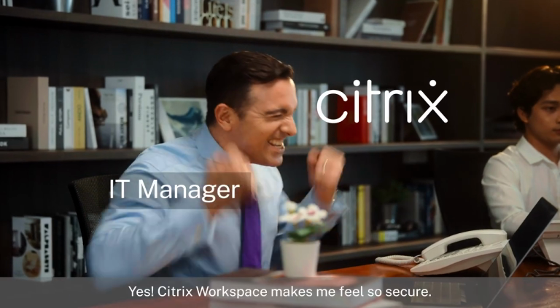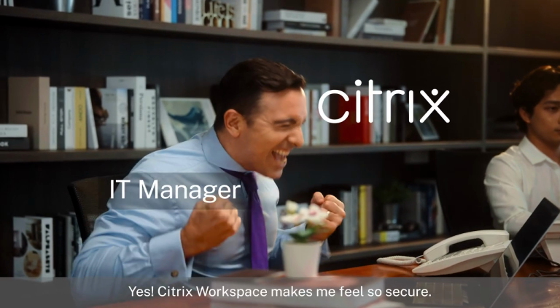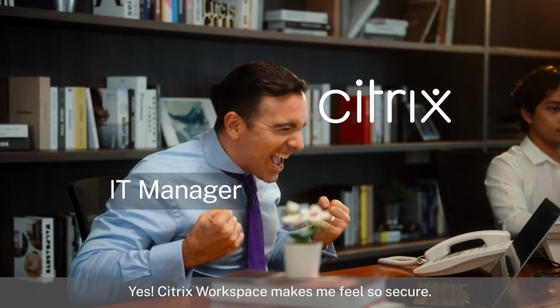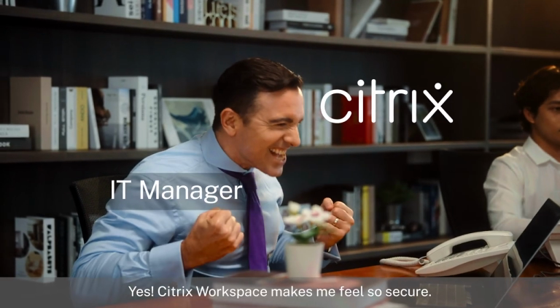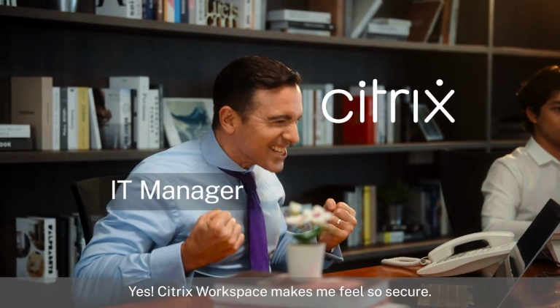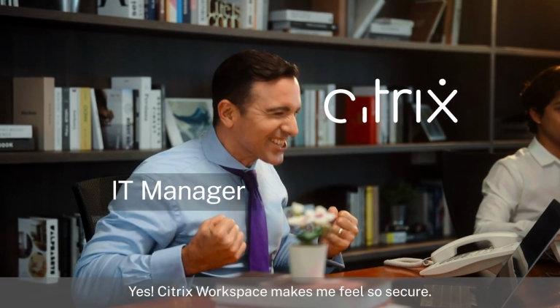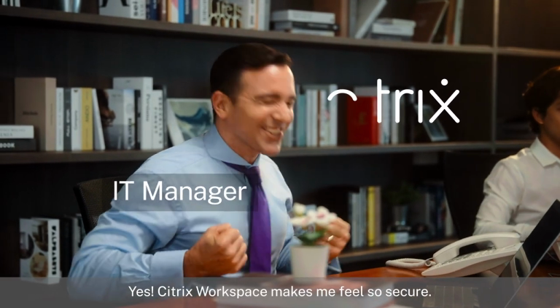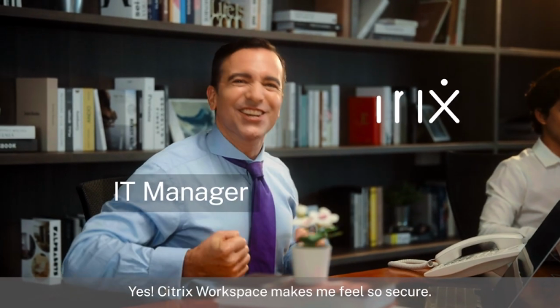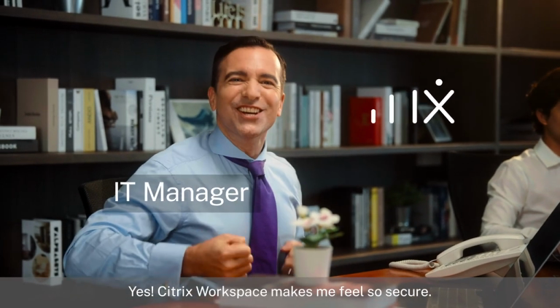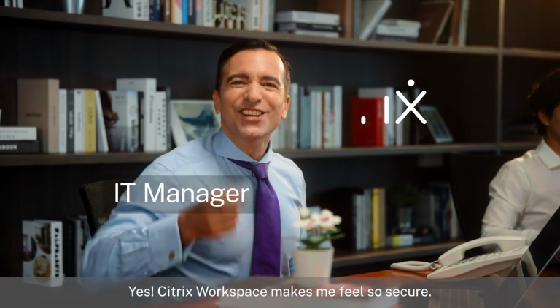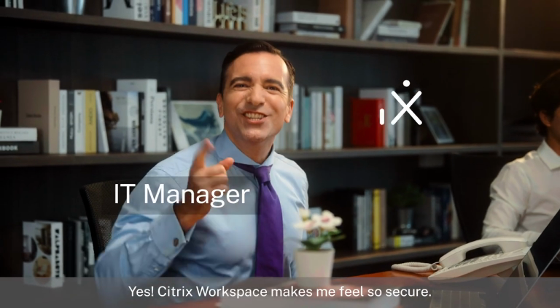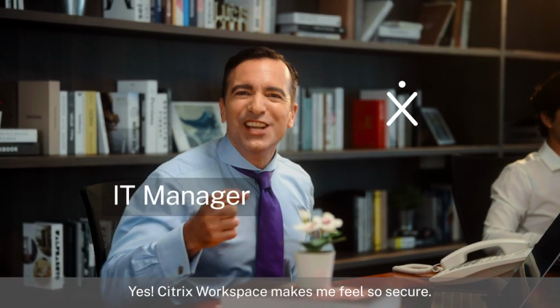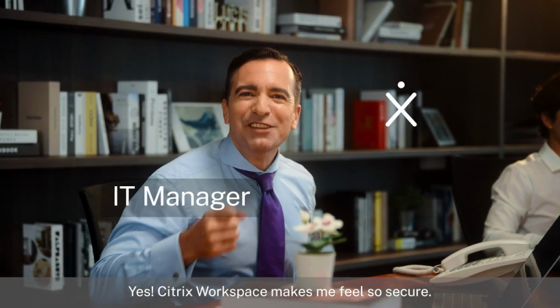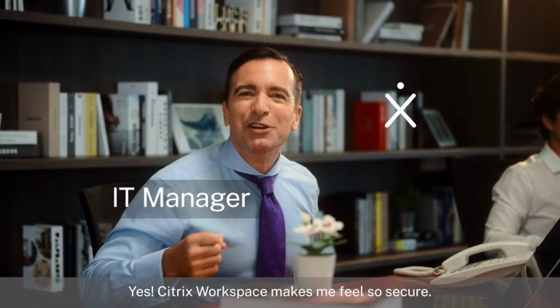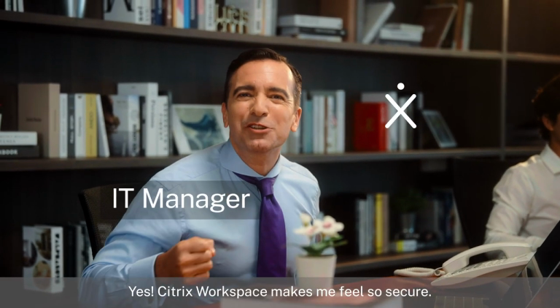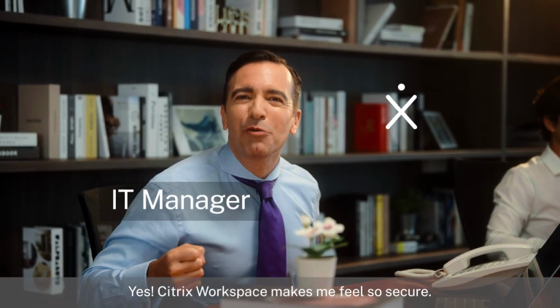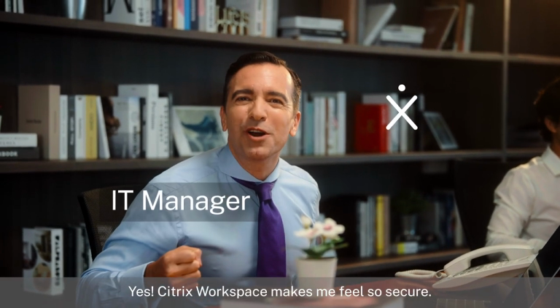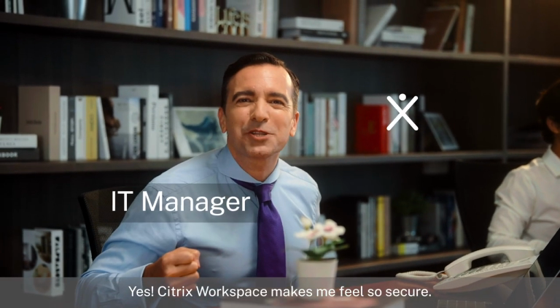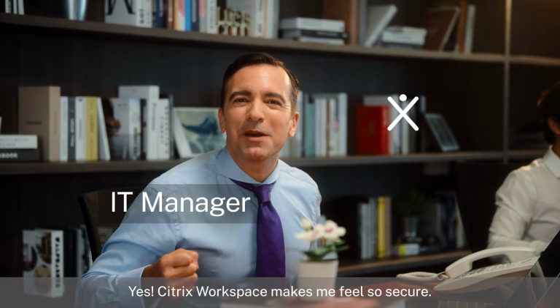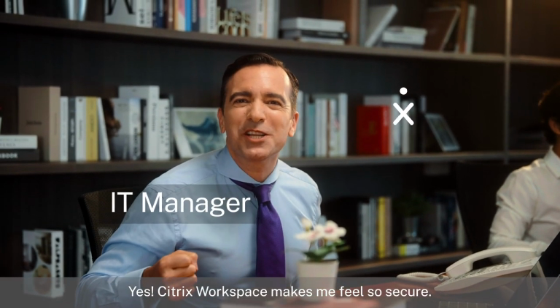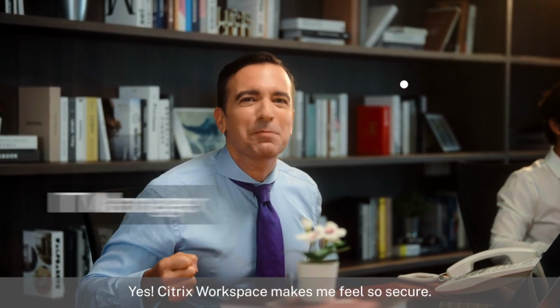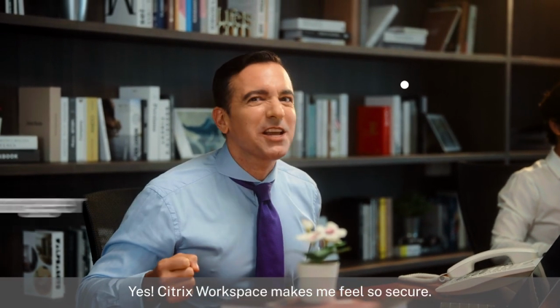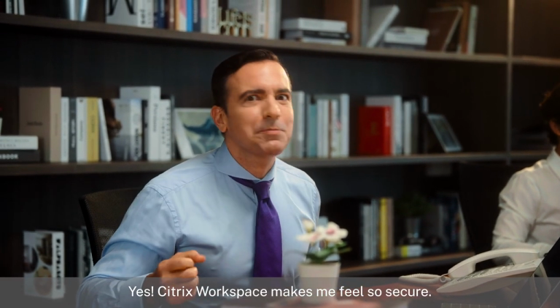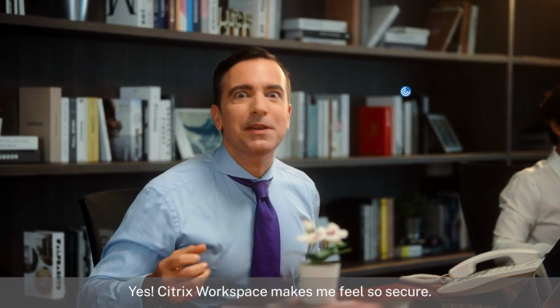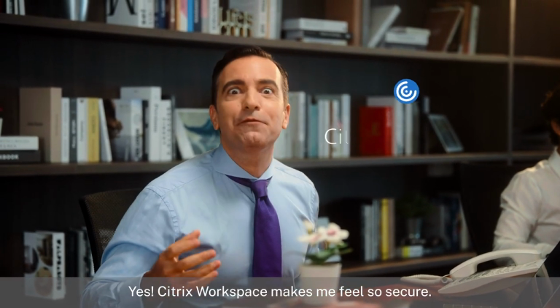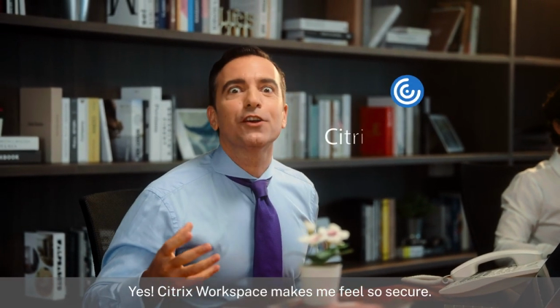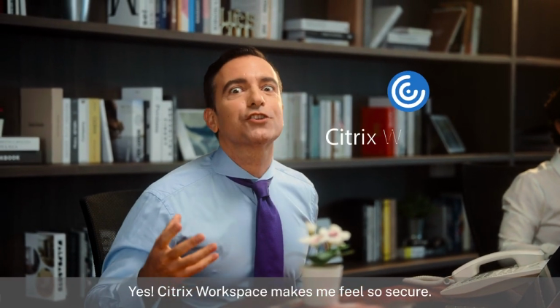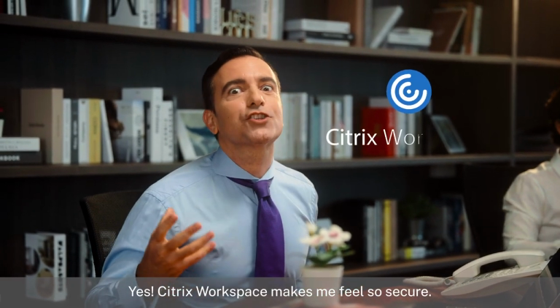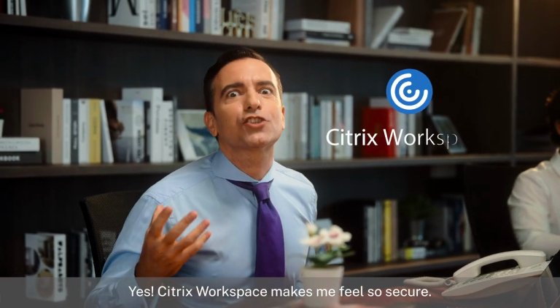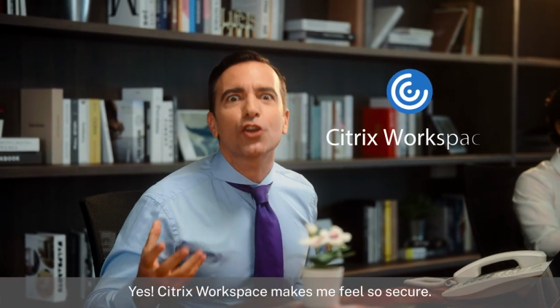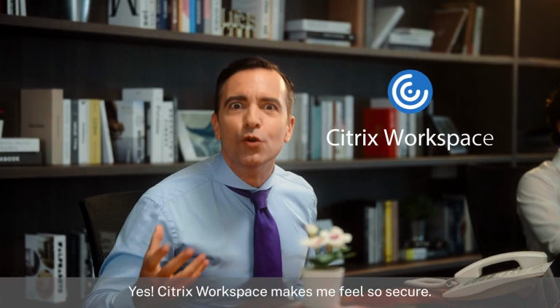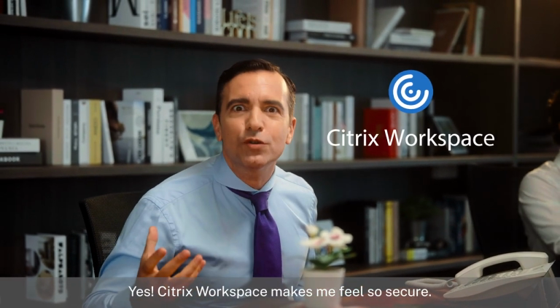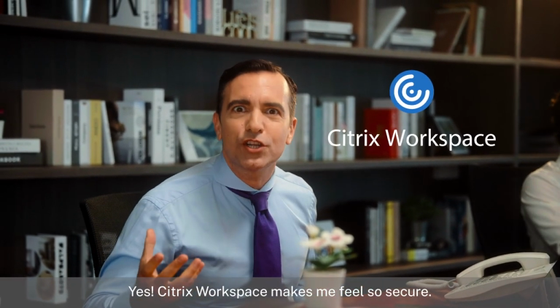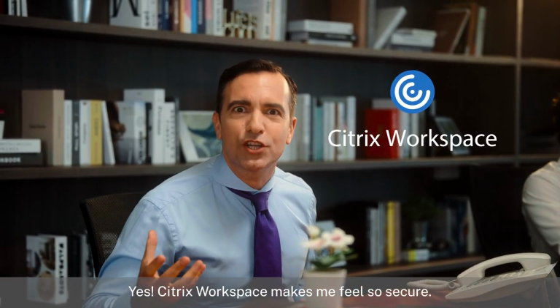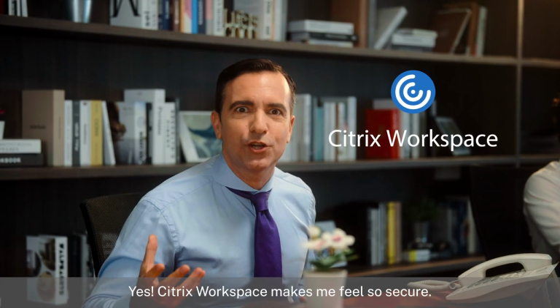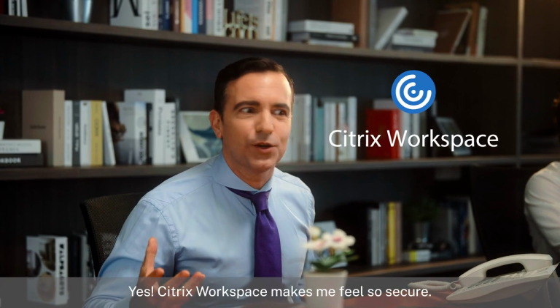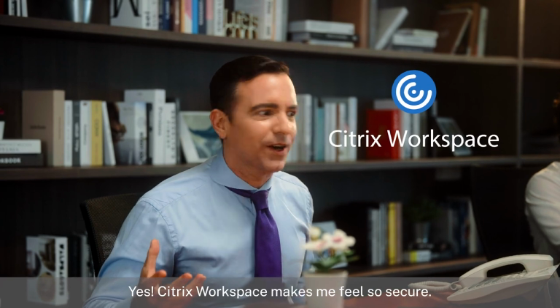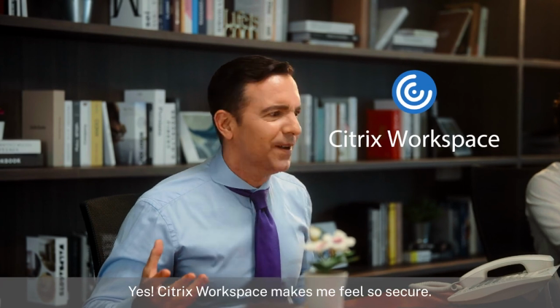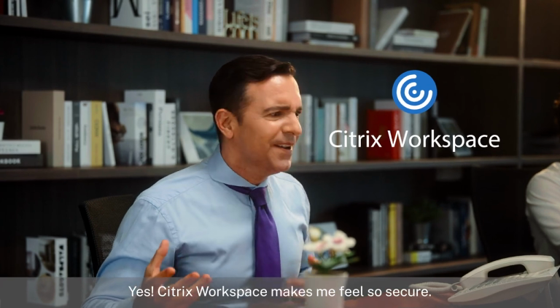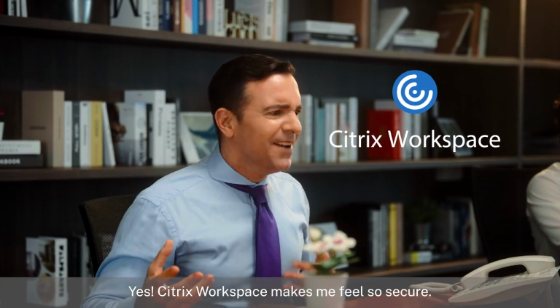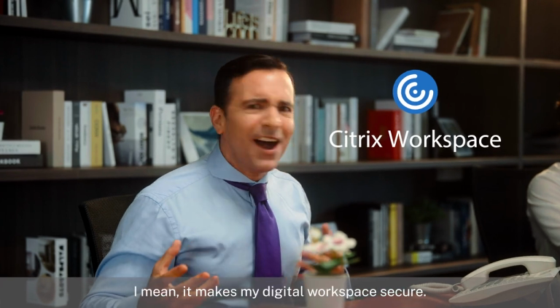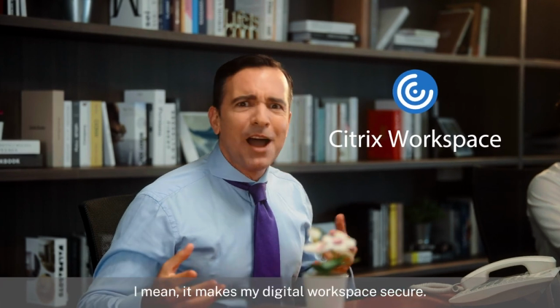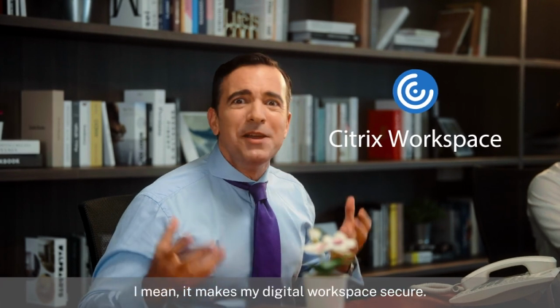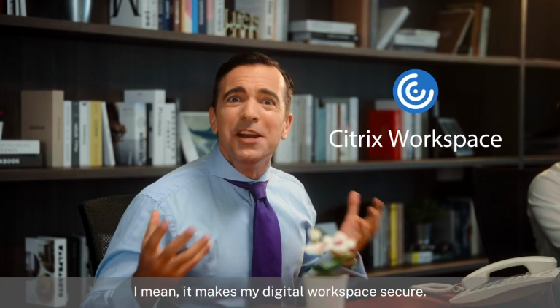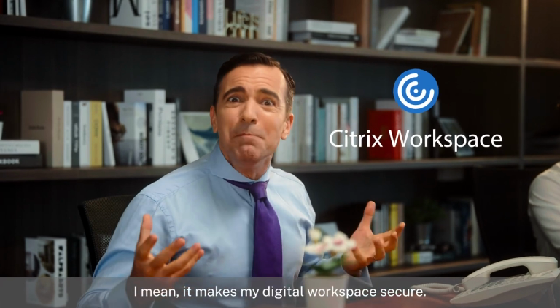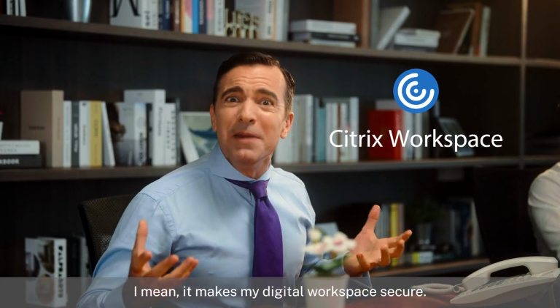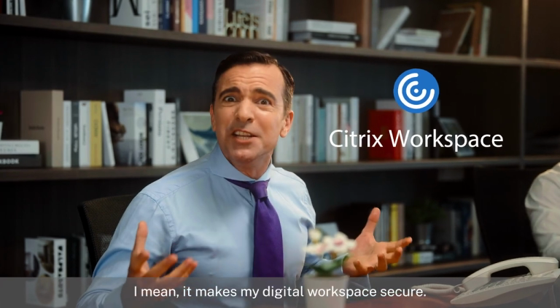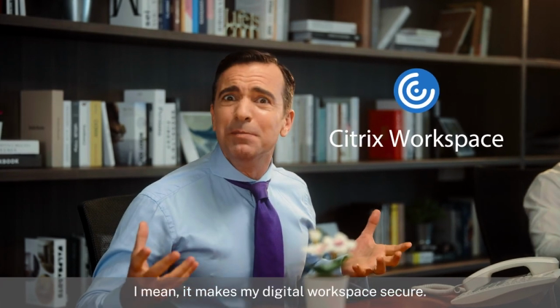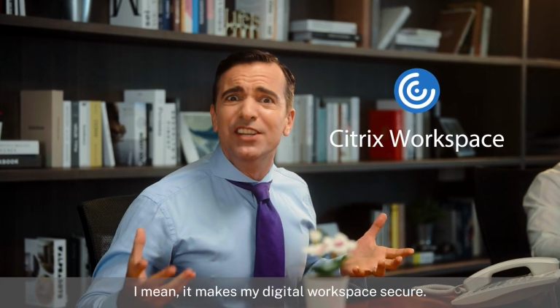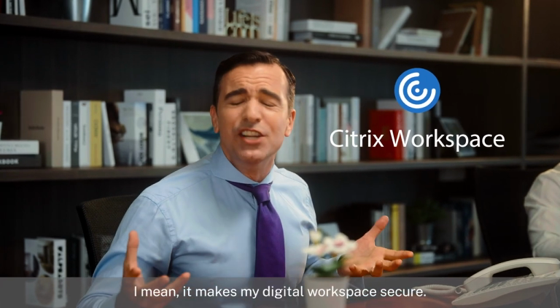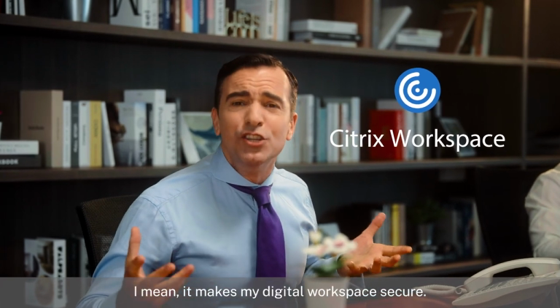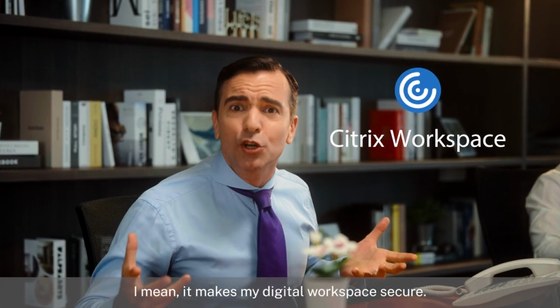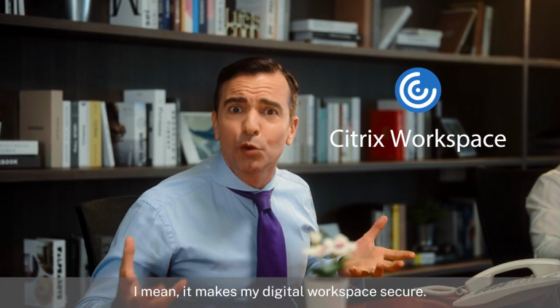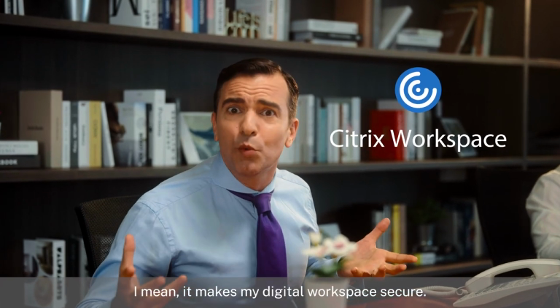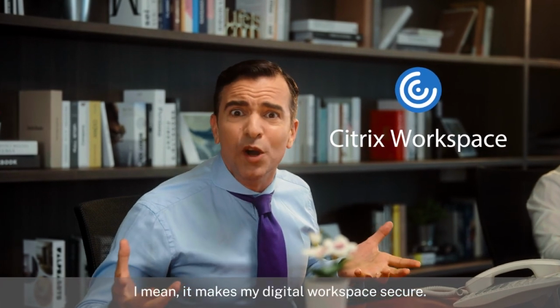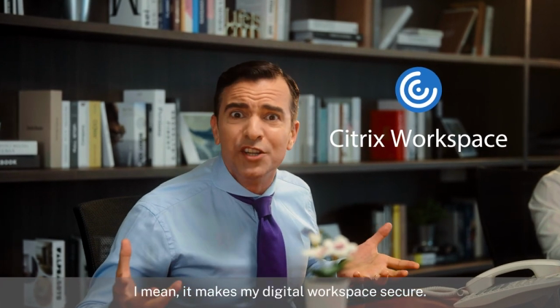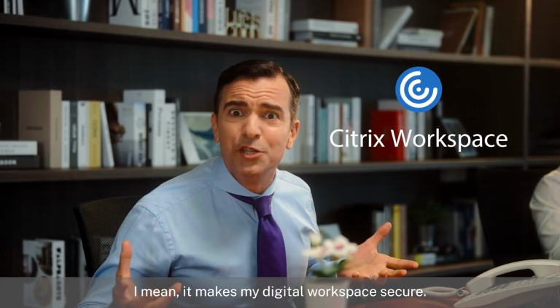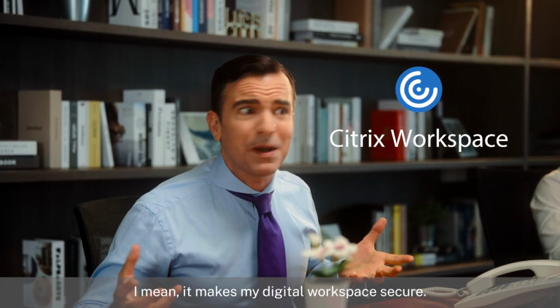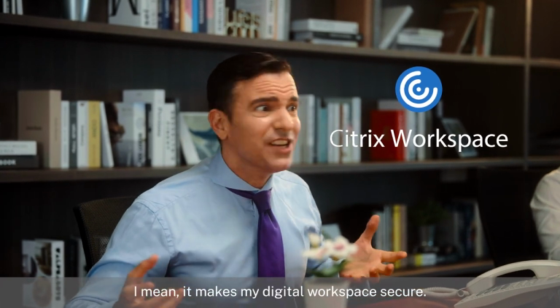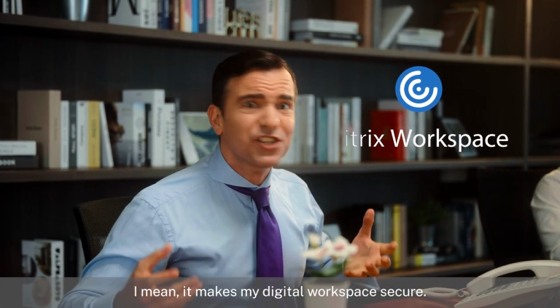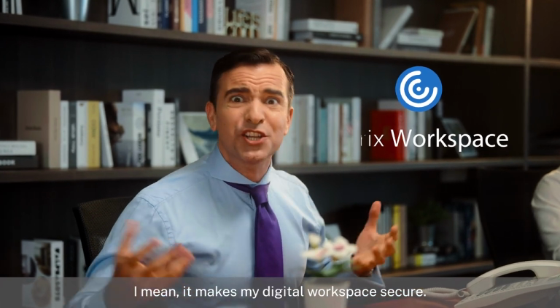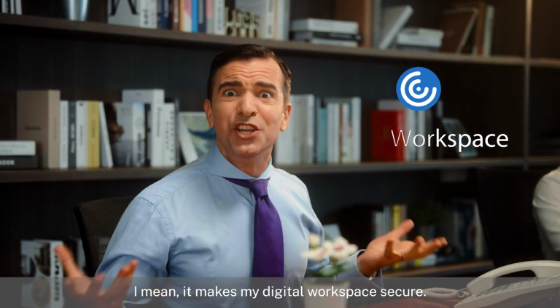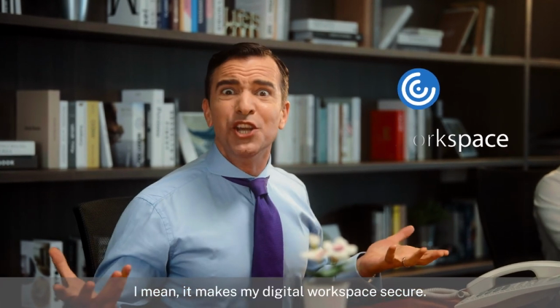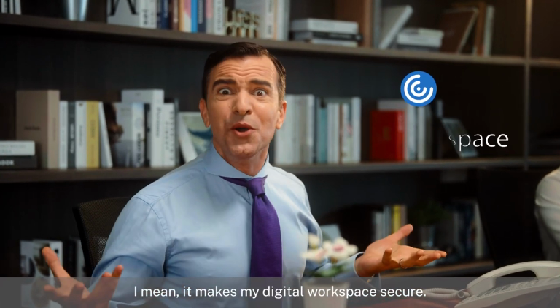Yes! Citrix Workspace makes me feel so secure! I mean, it makes my digital workspace secure!